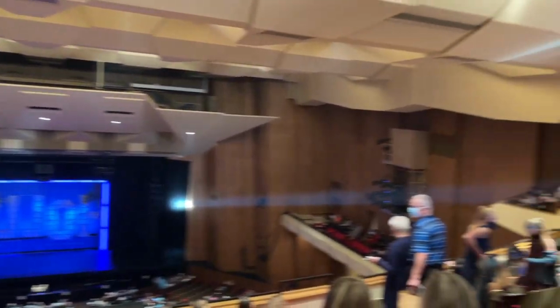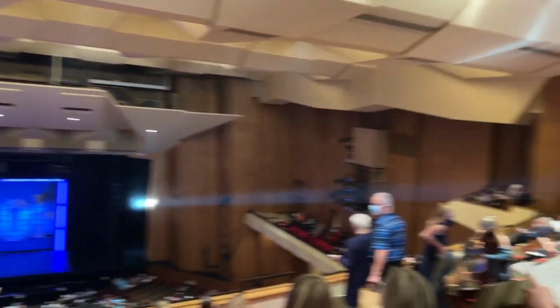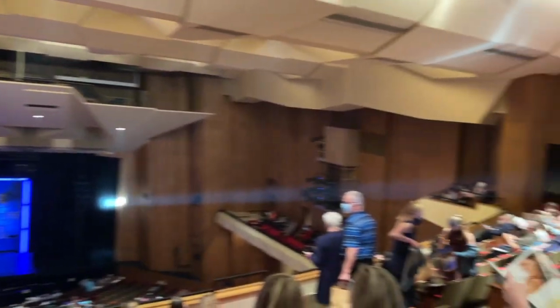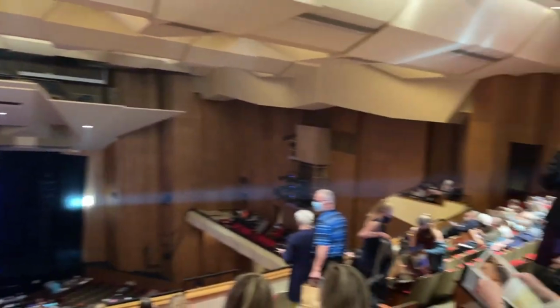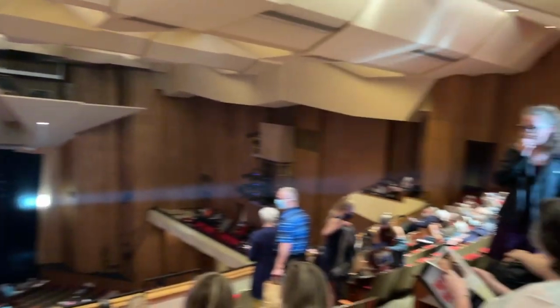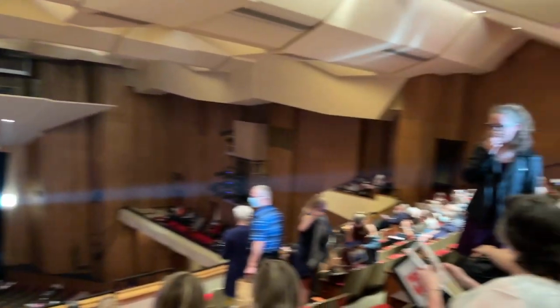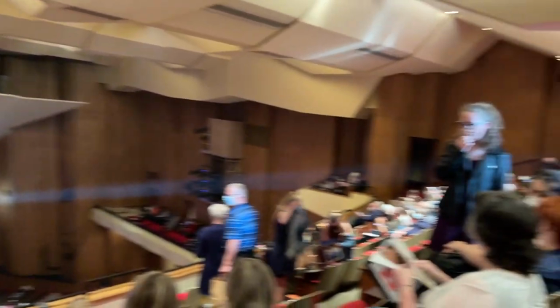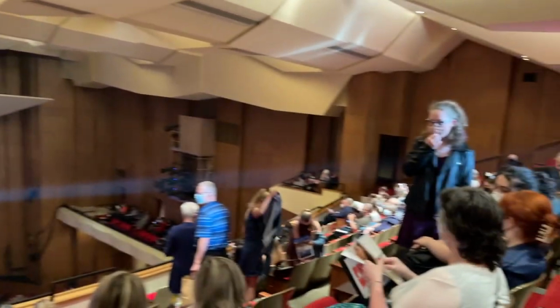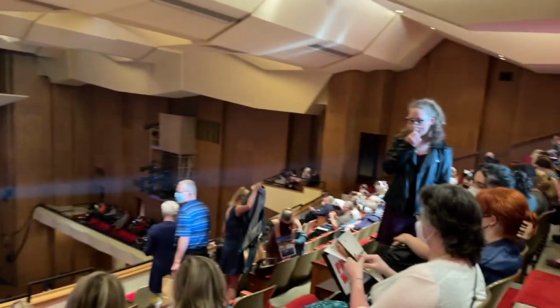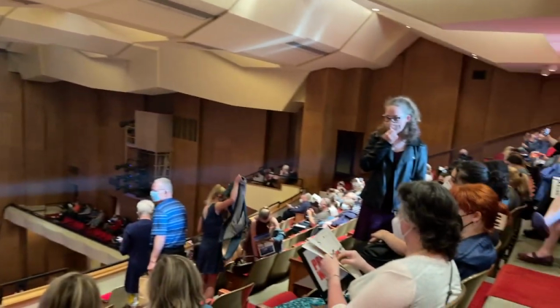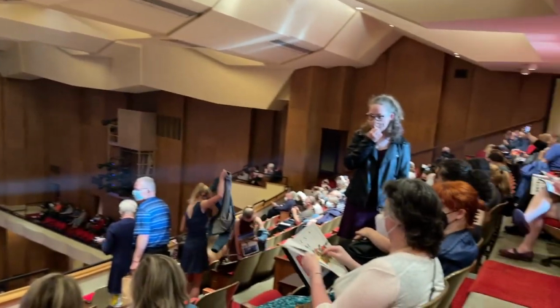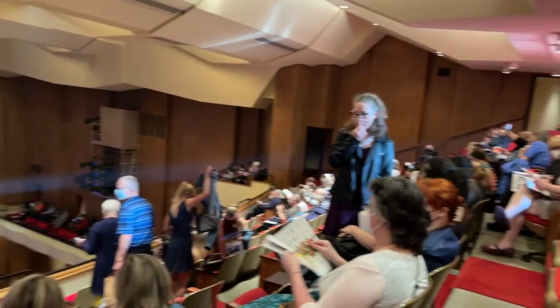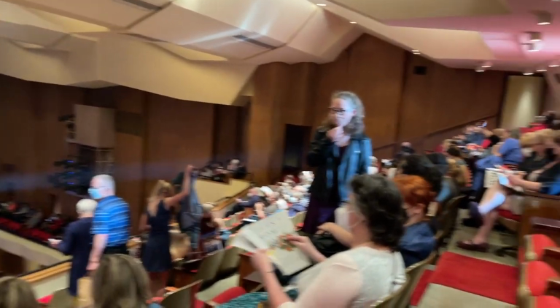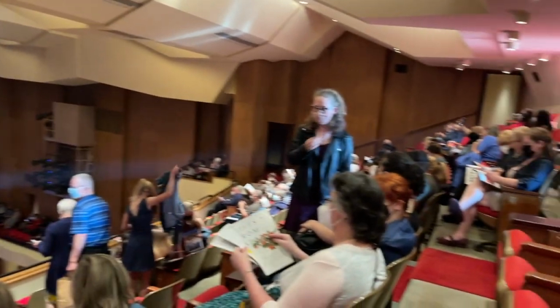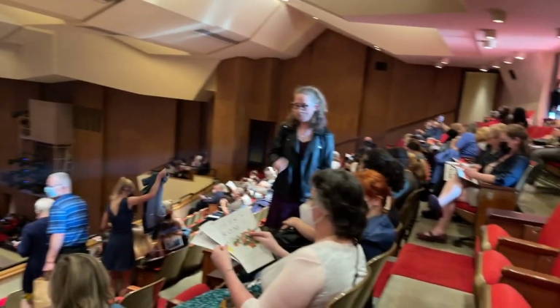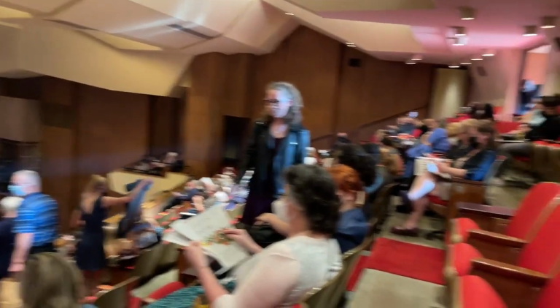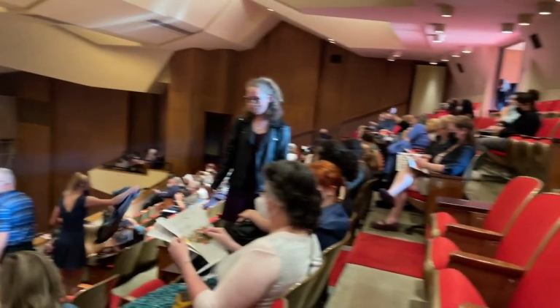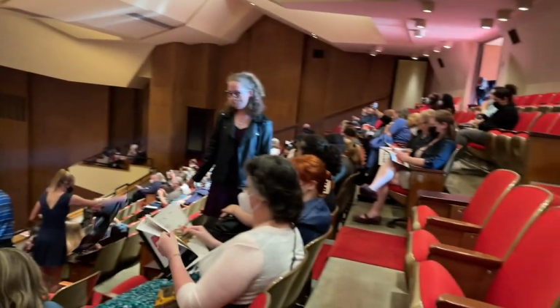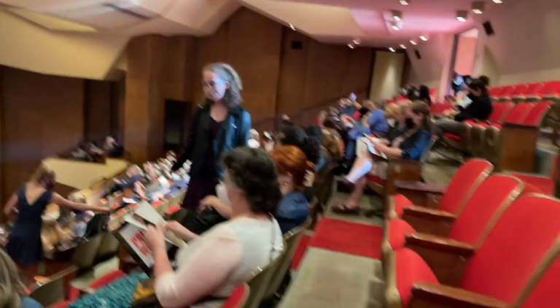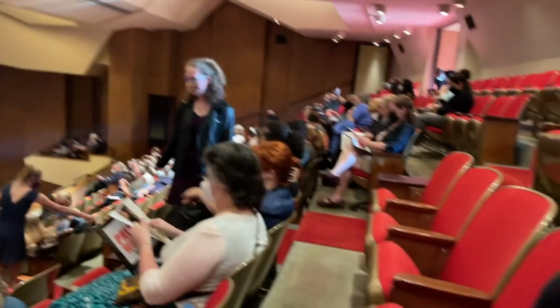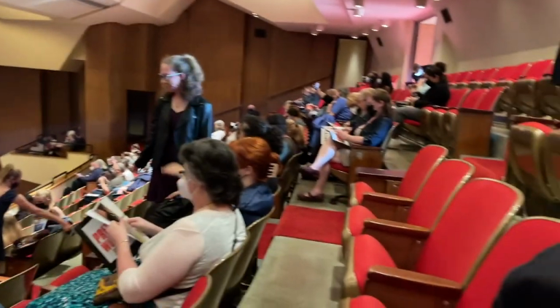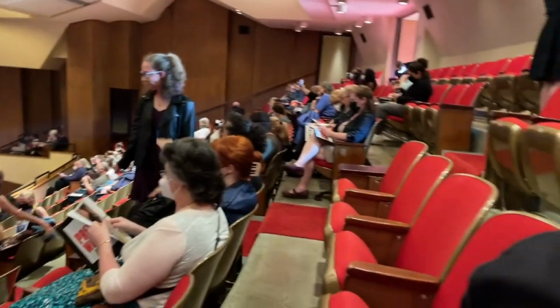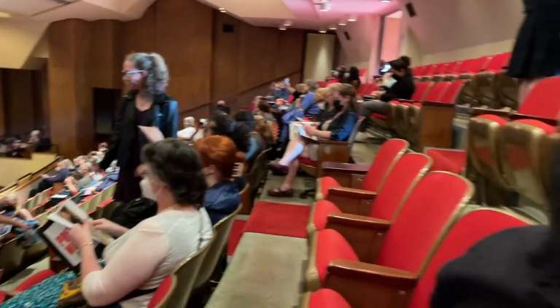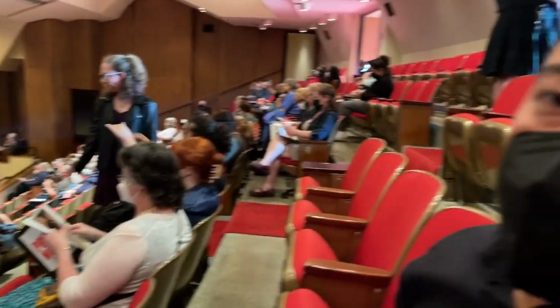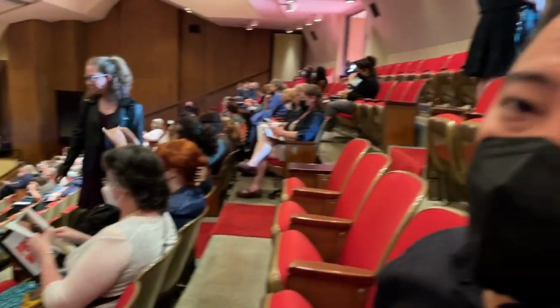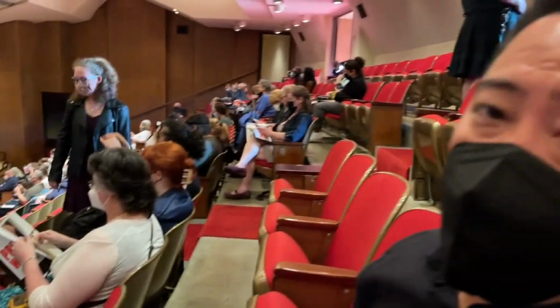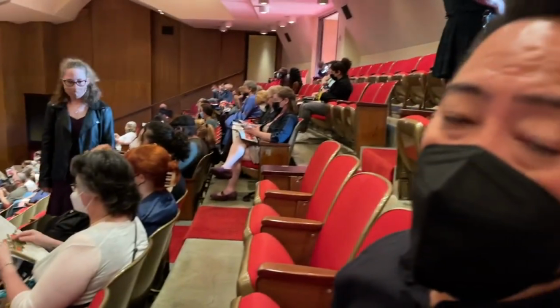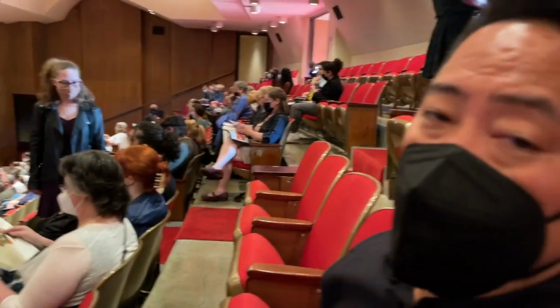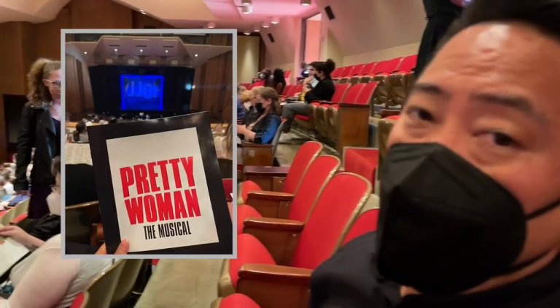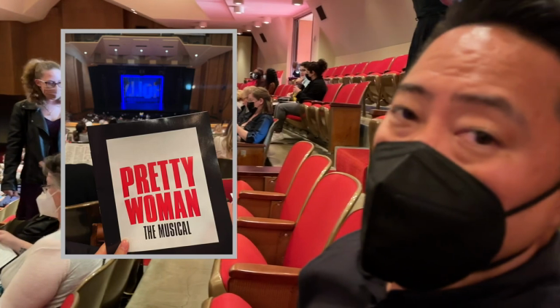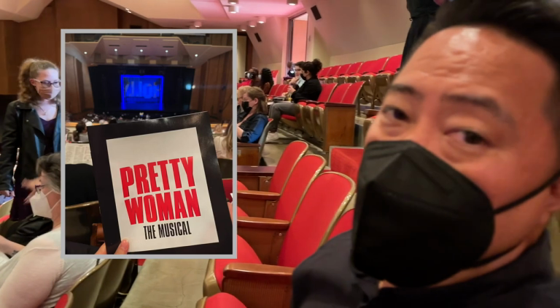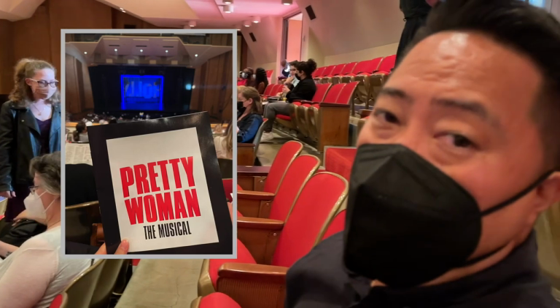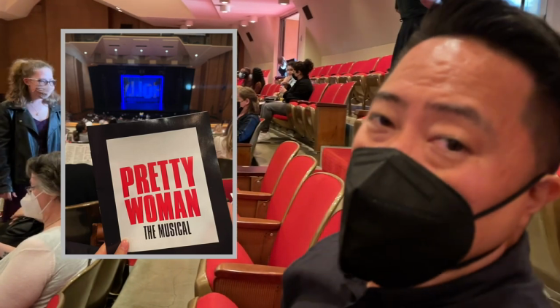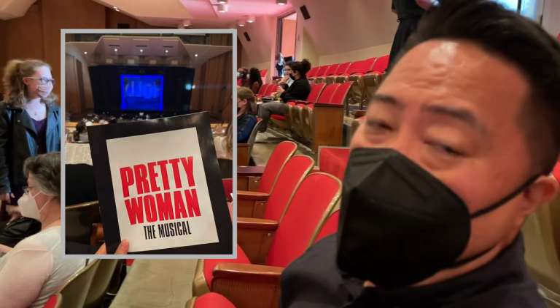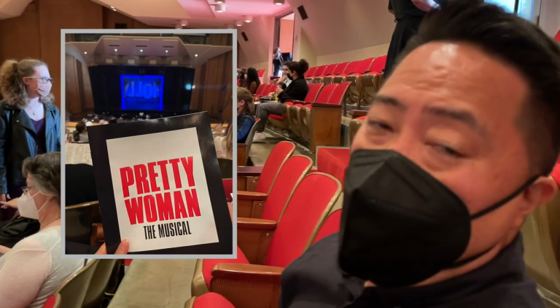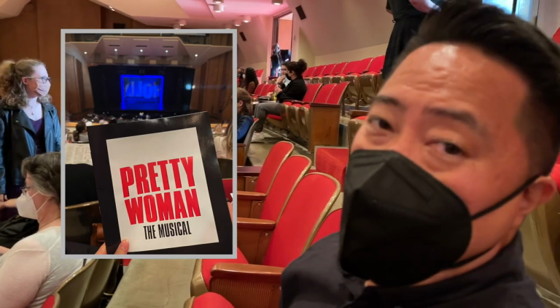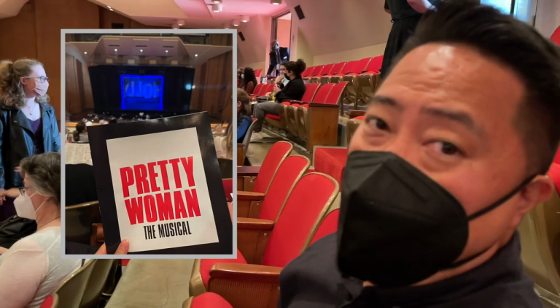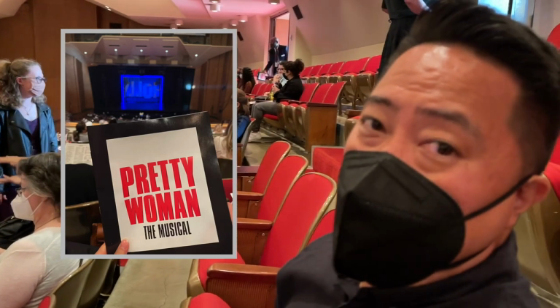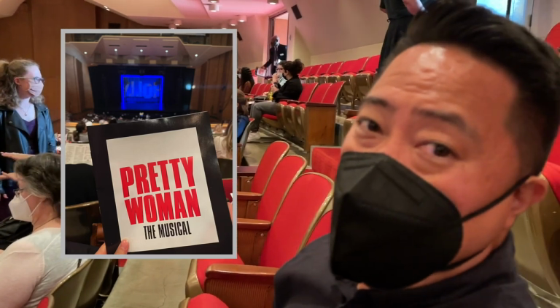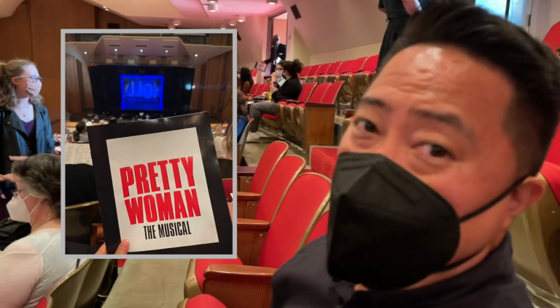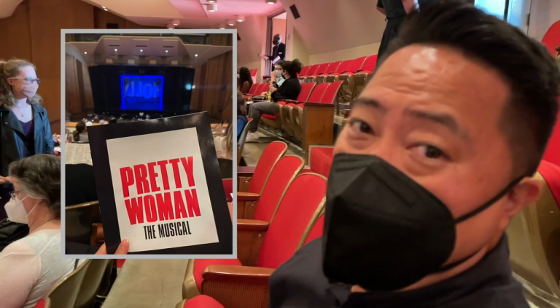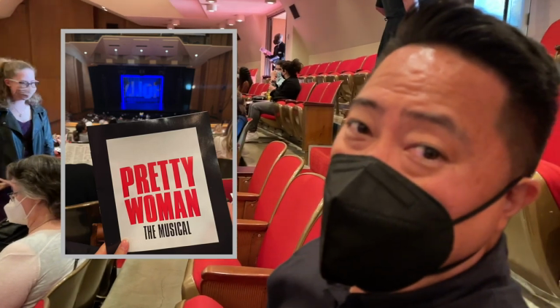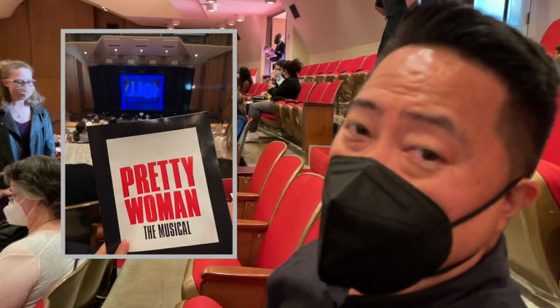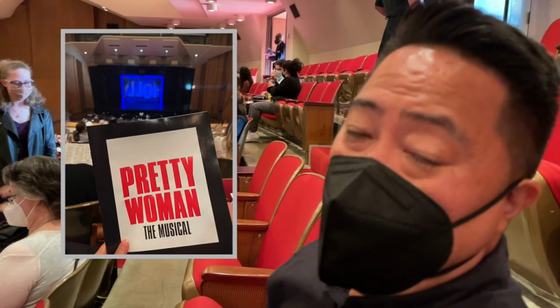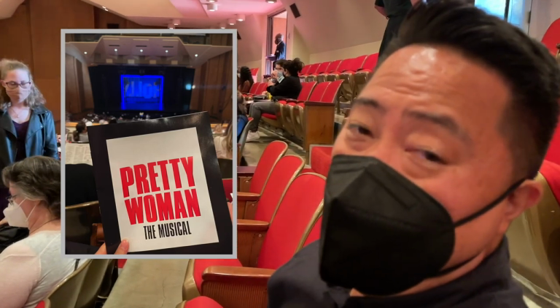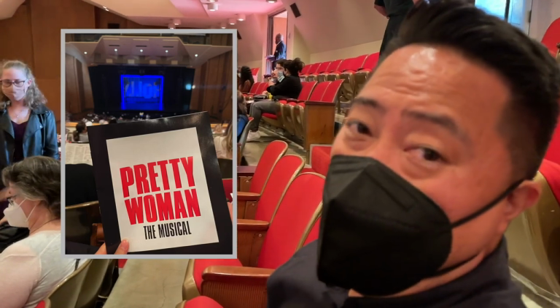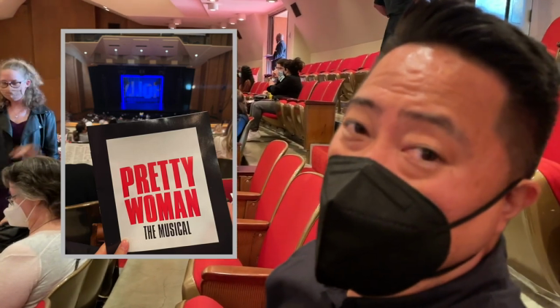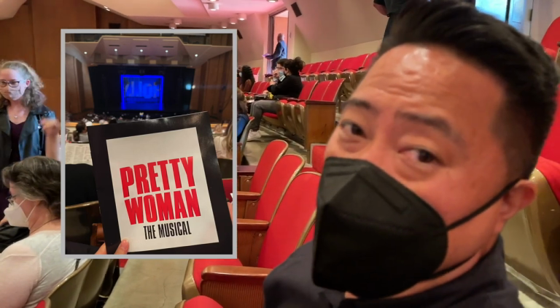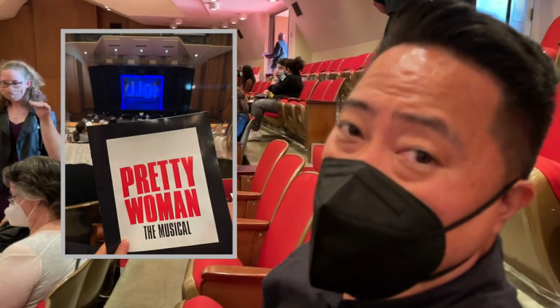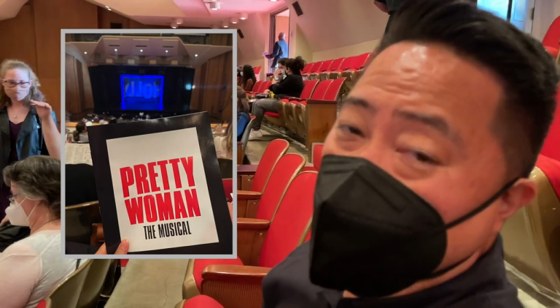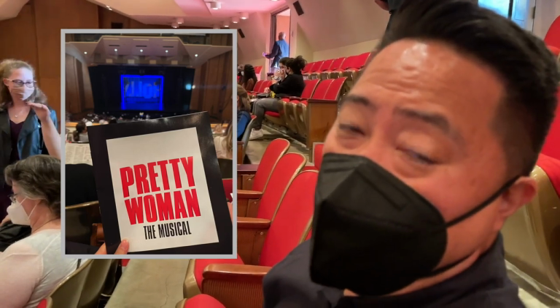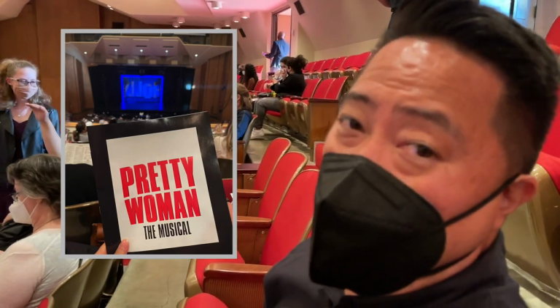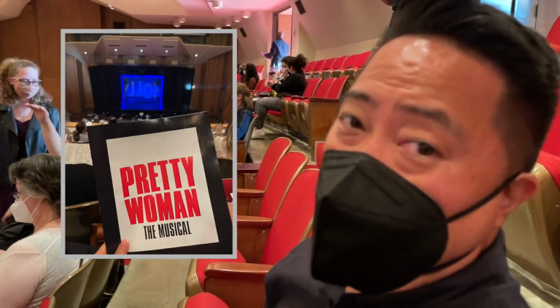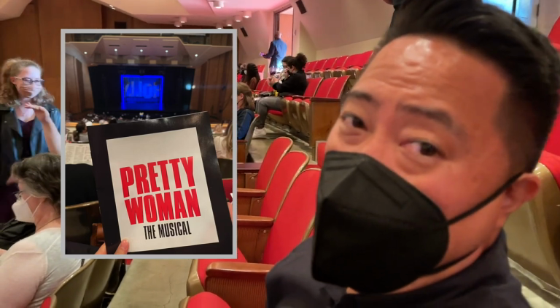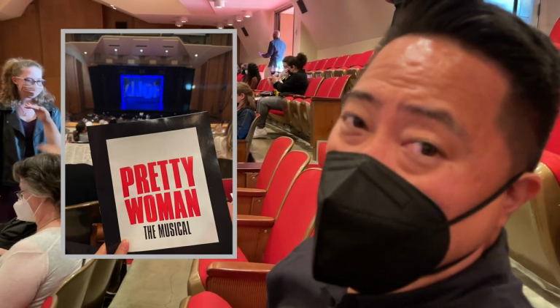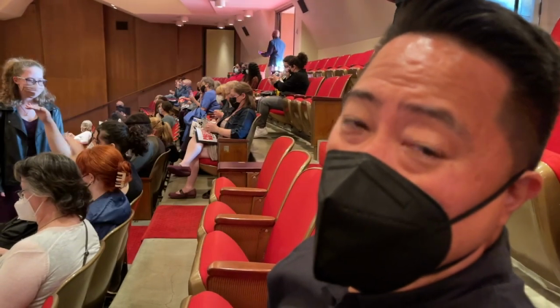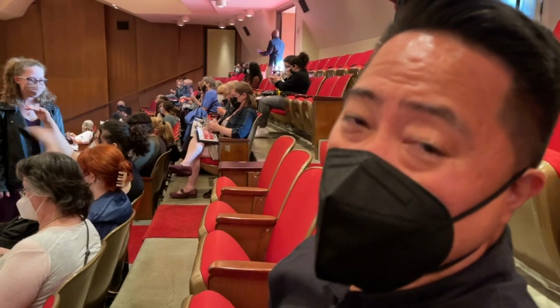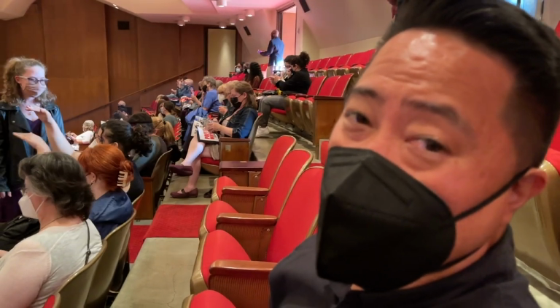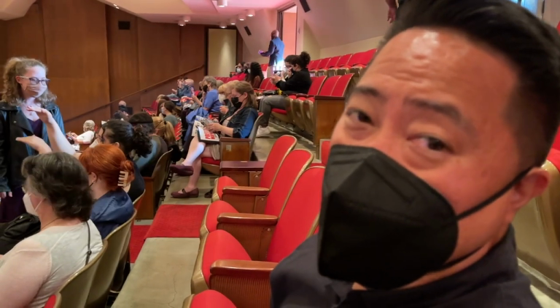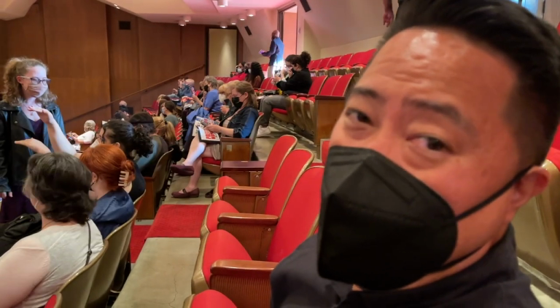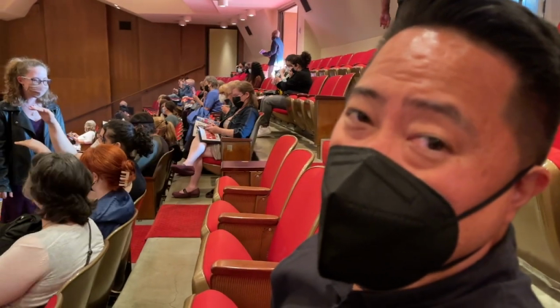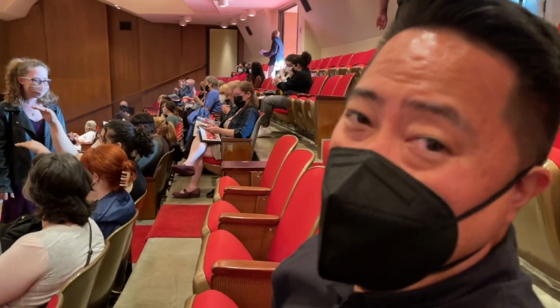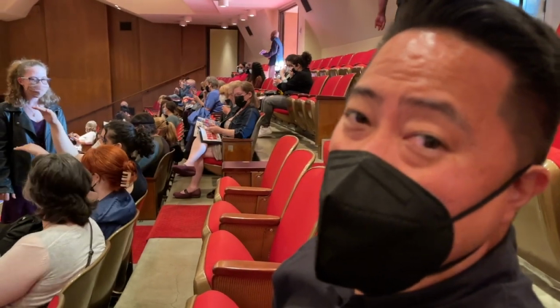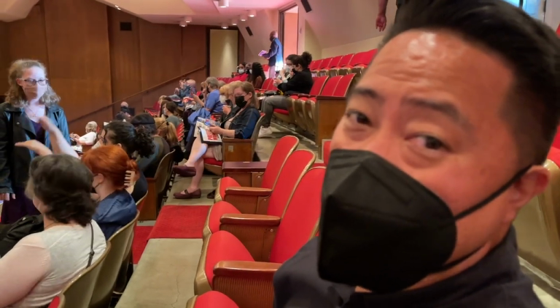Pretty Woman in Portland—Broadway in the PDX.